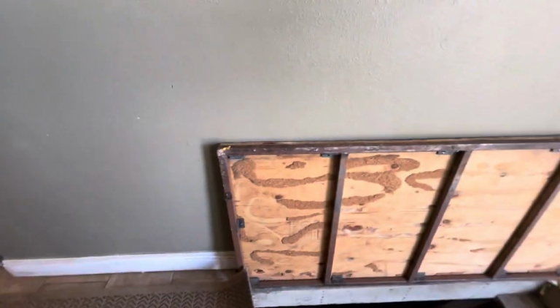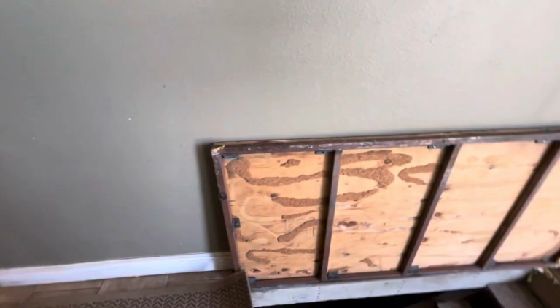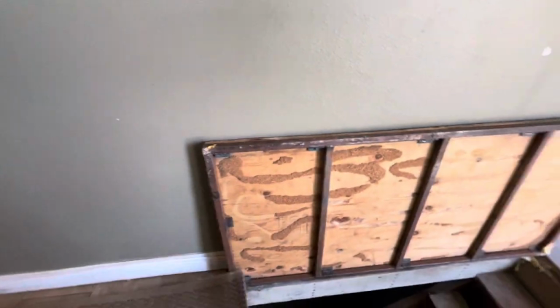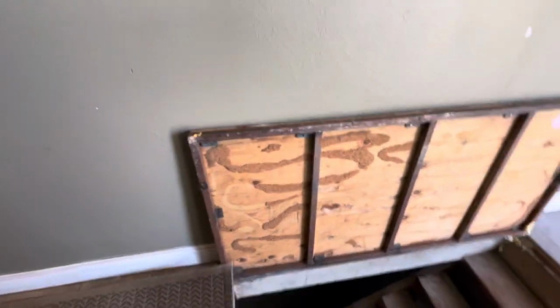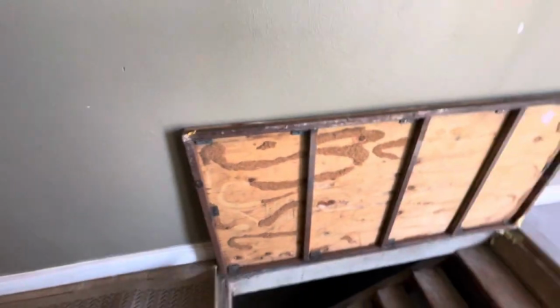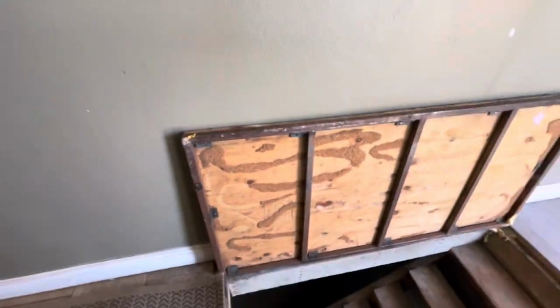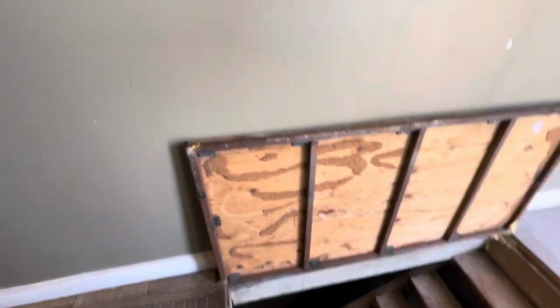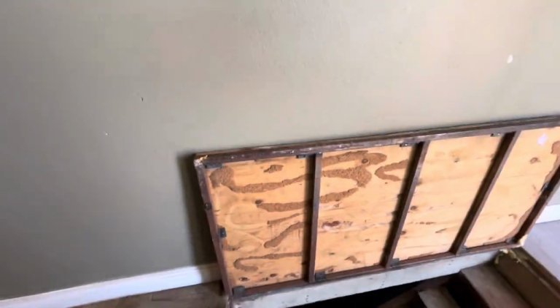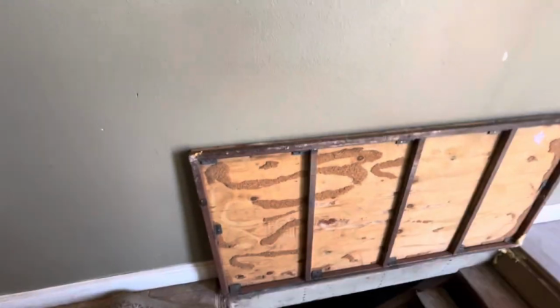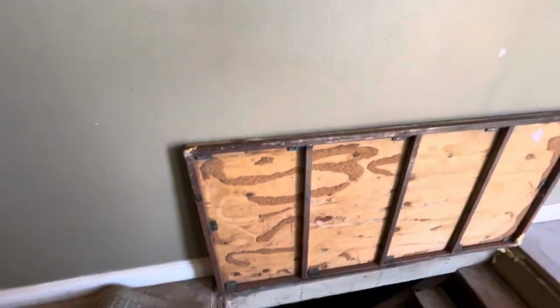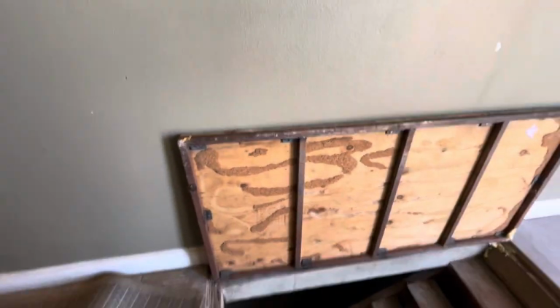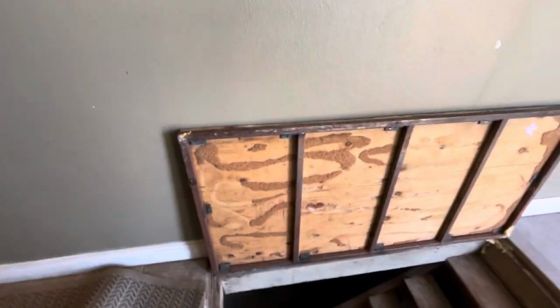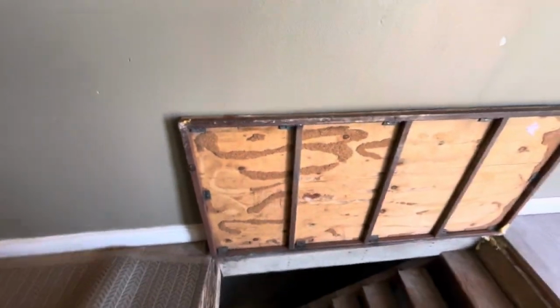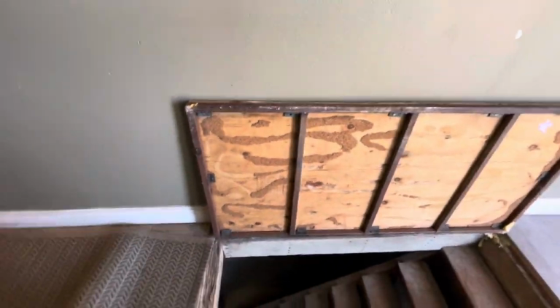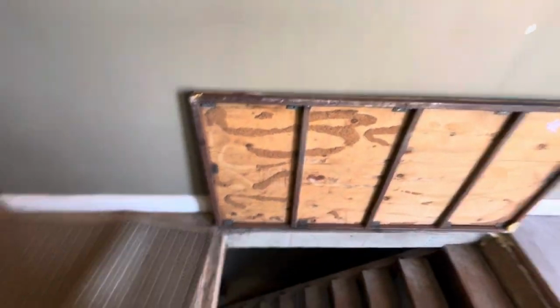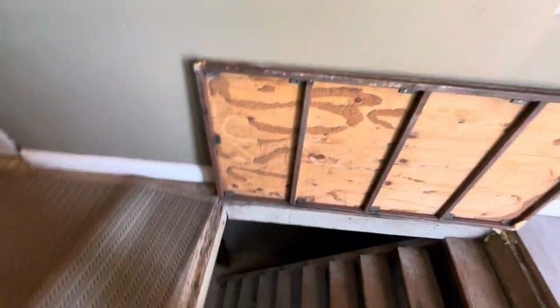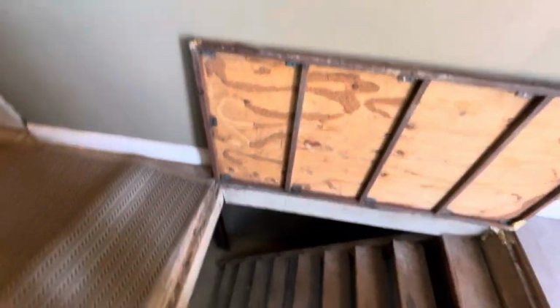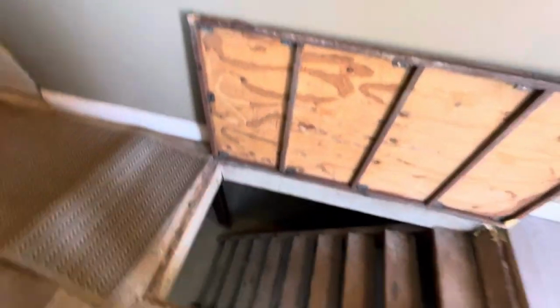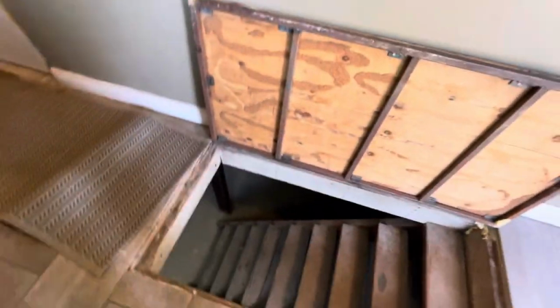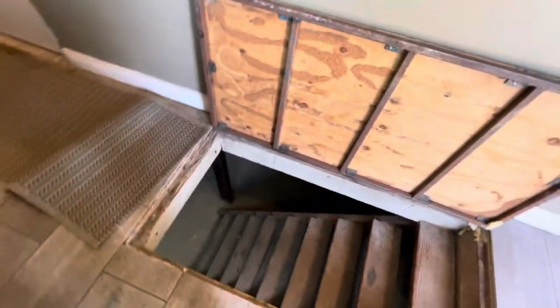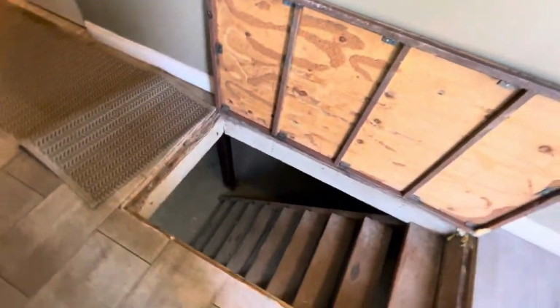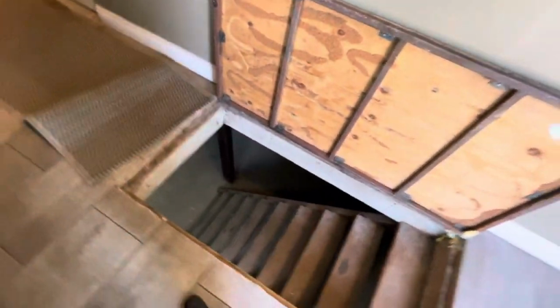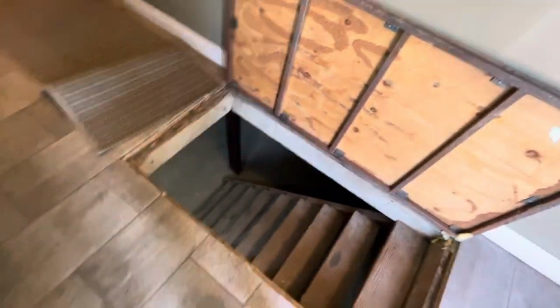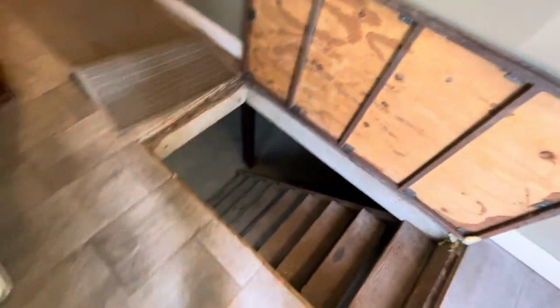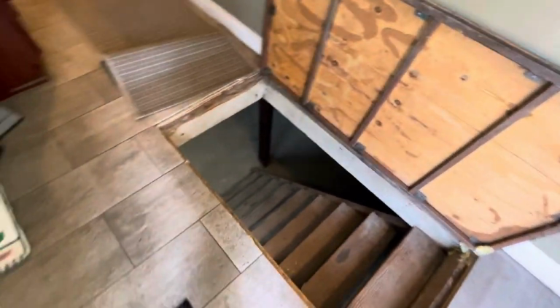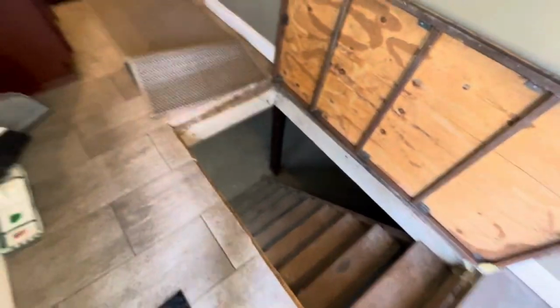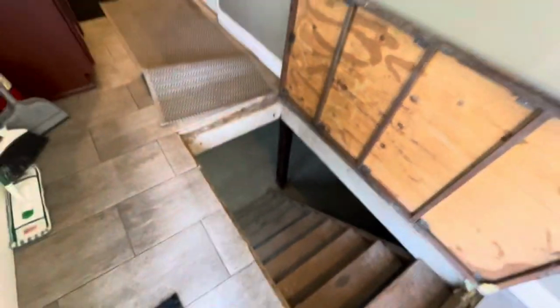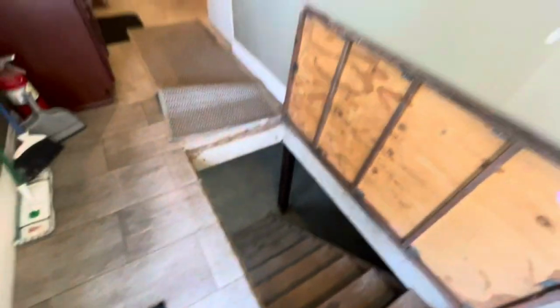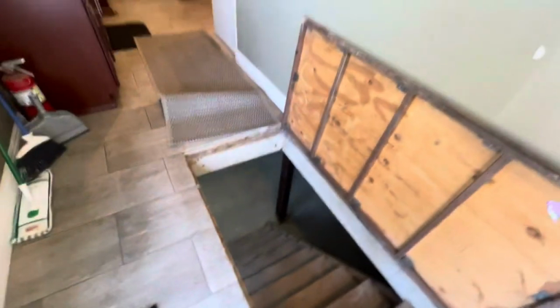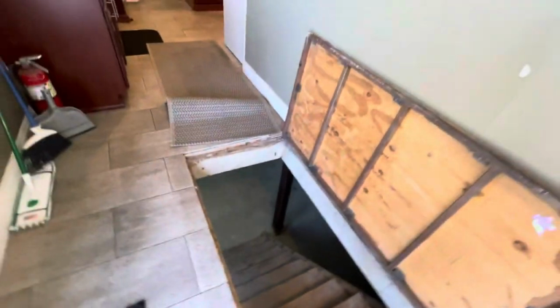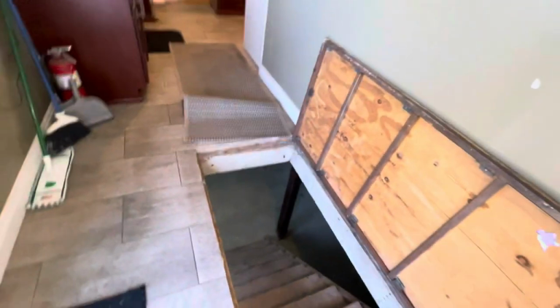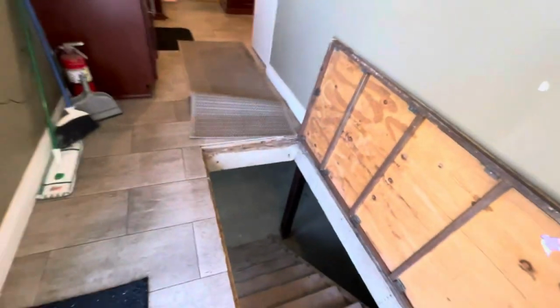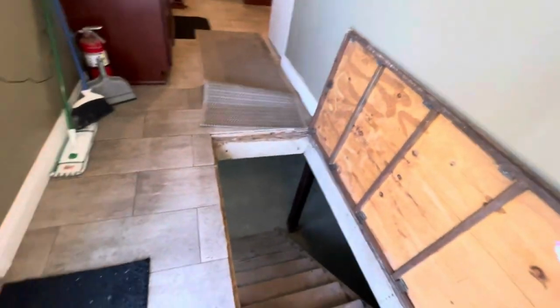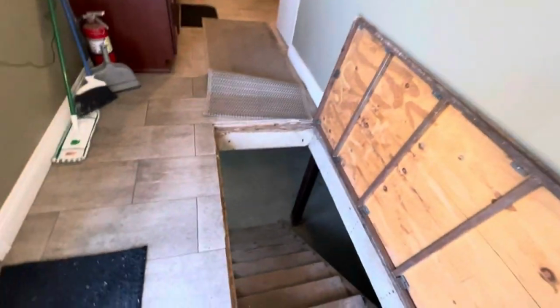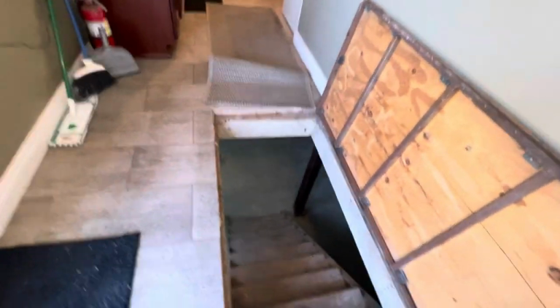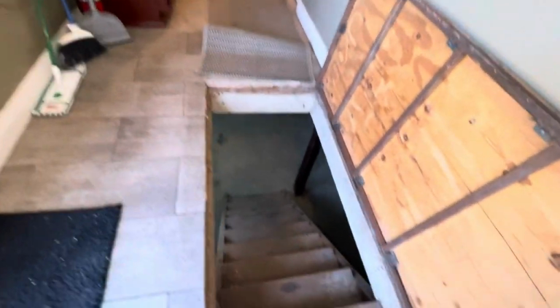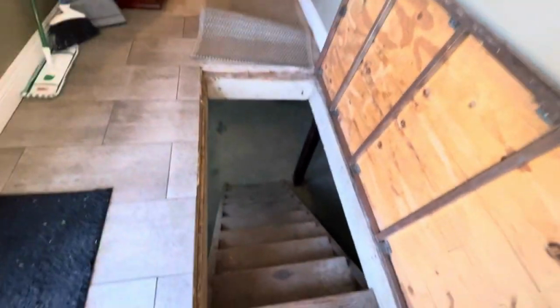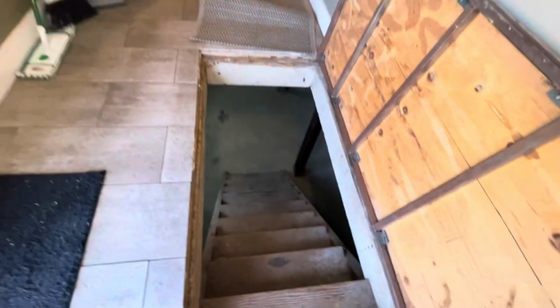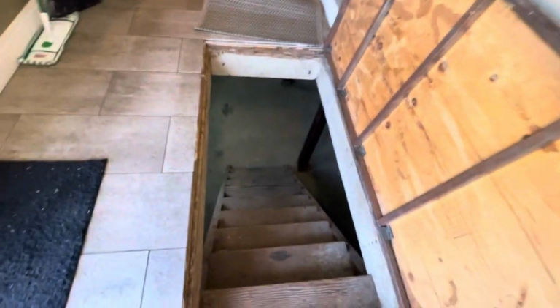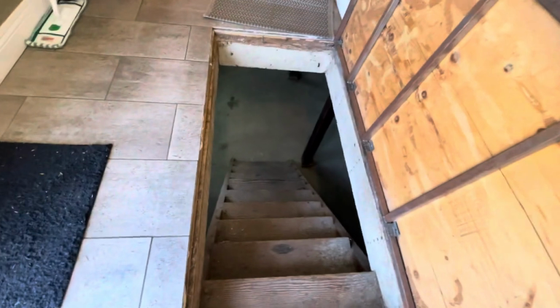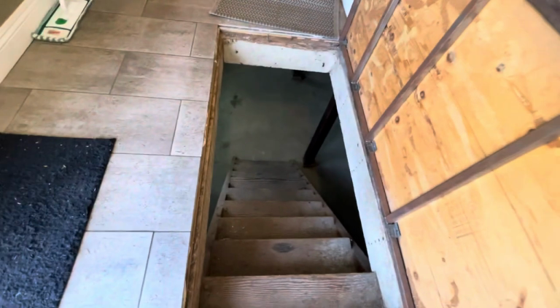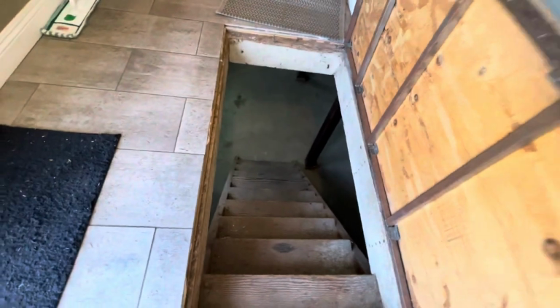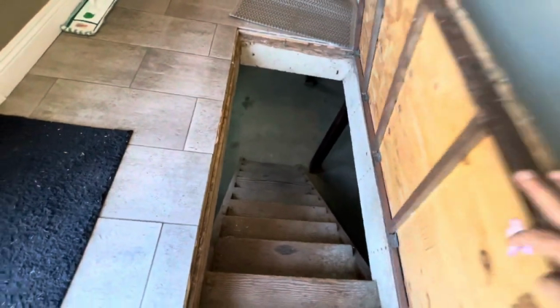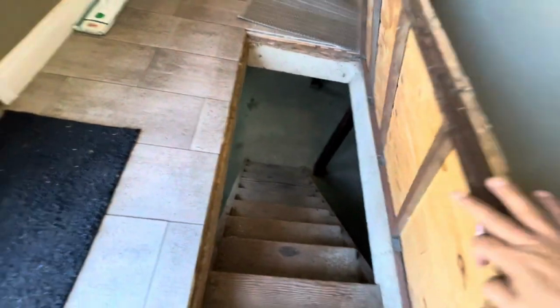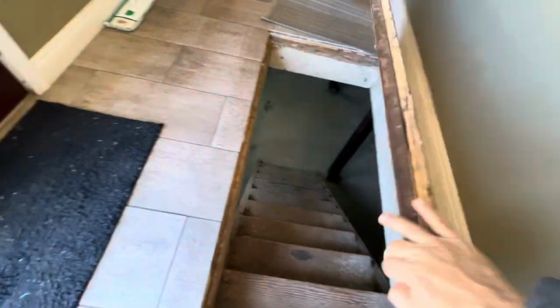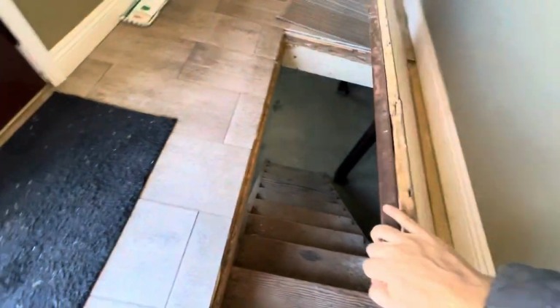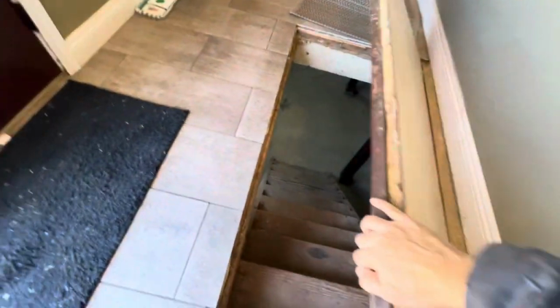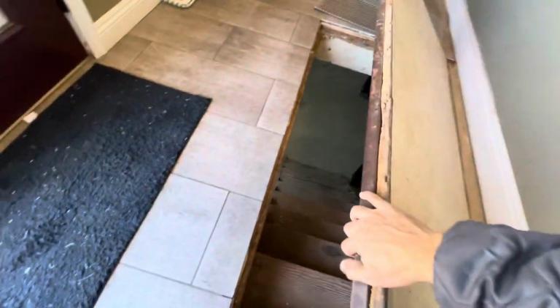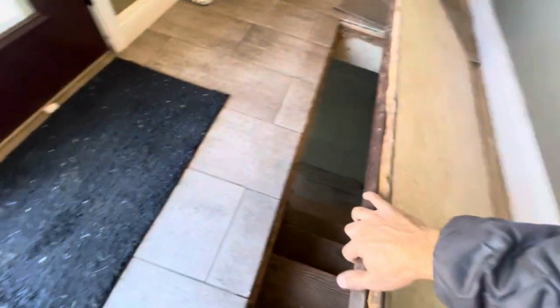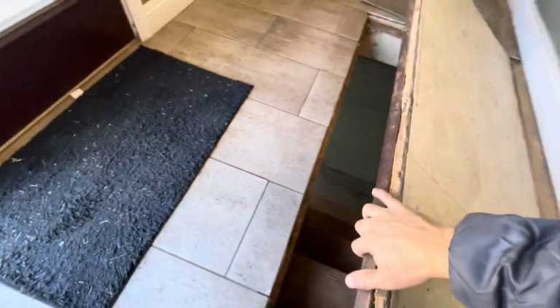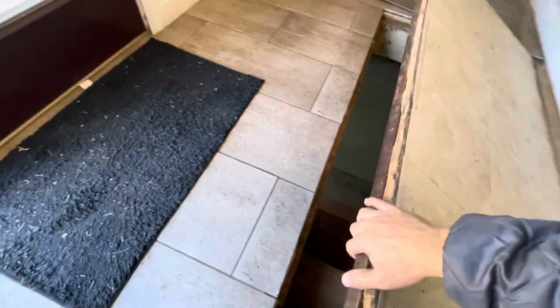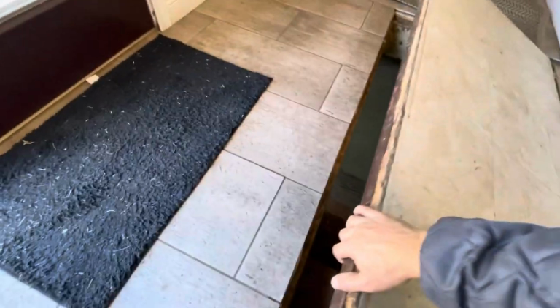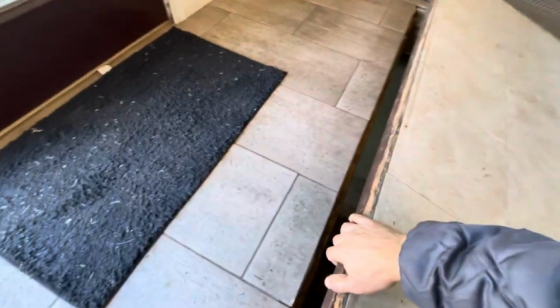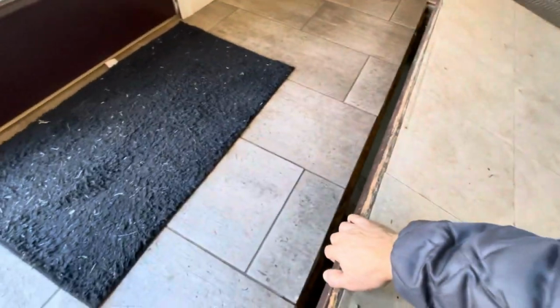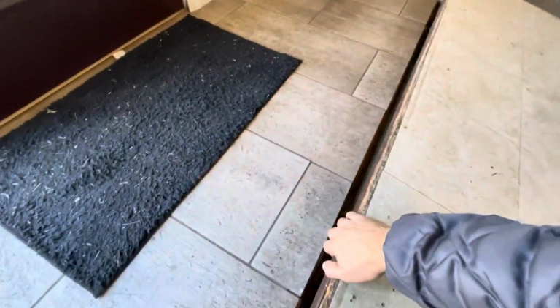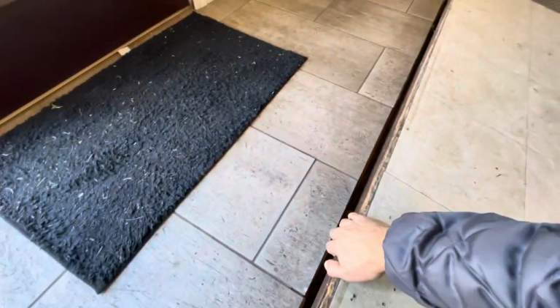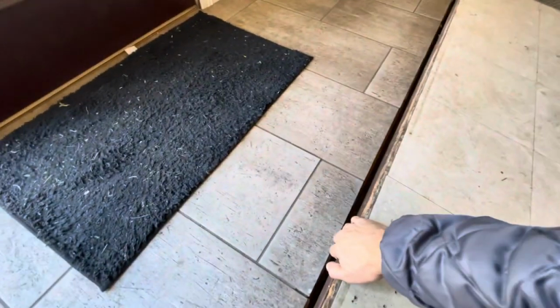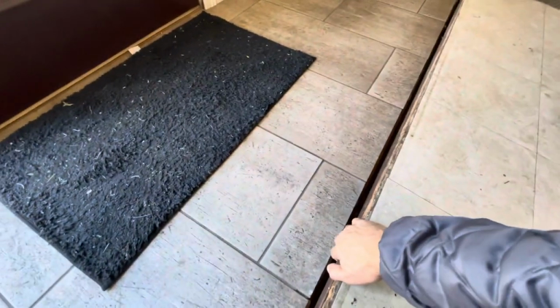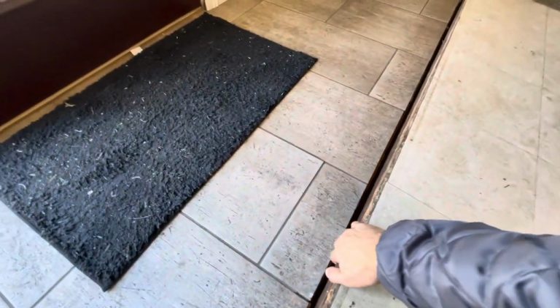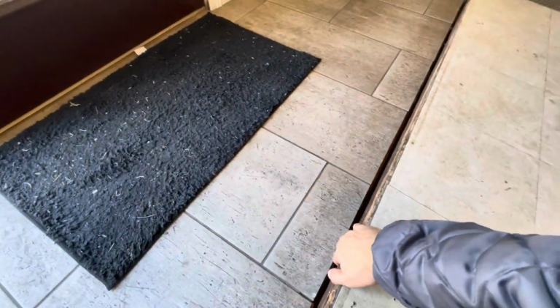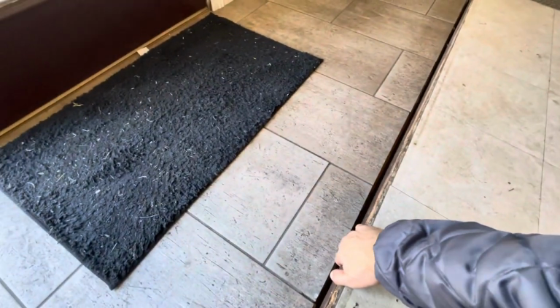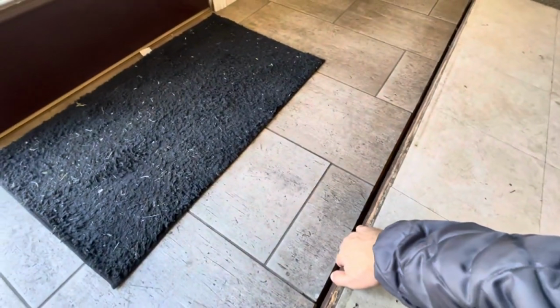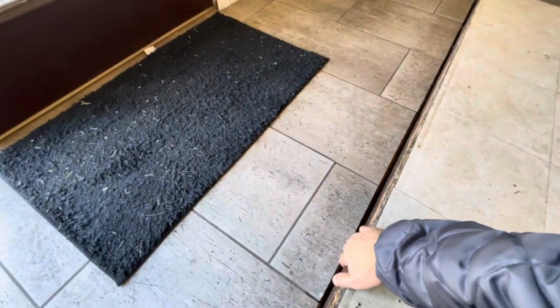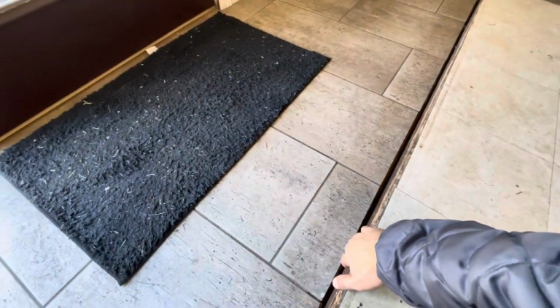I lived here about 32 years. I pretty much grew up here.